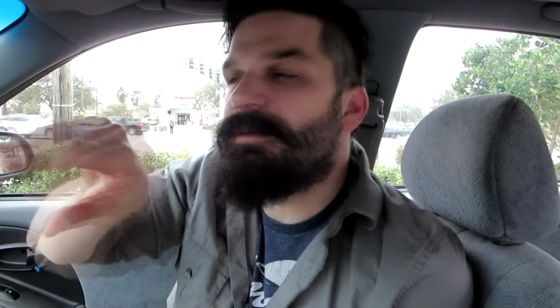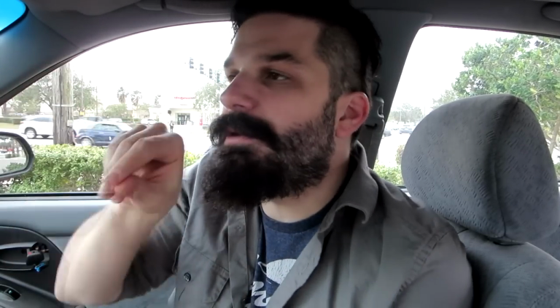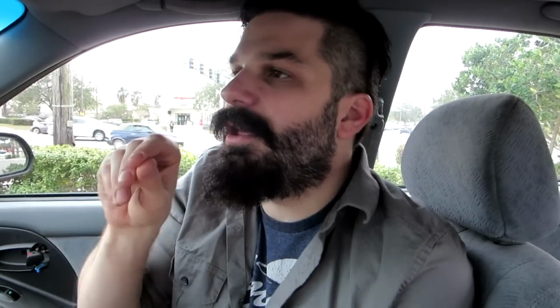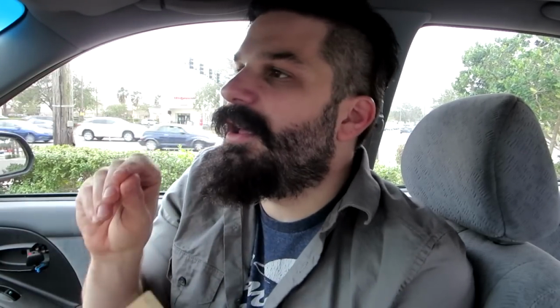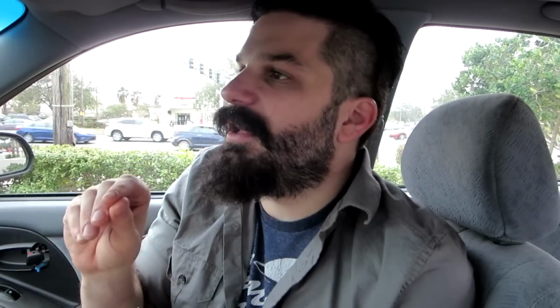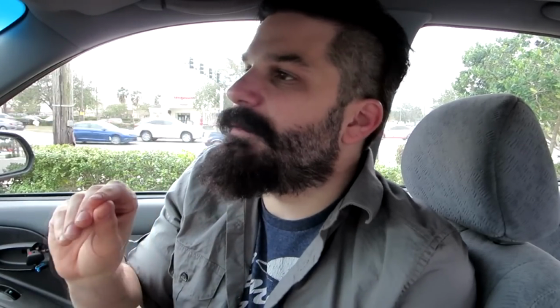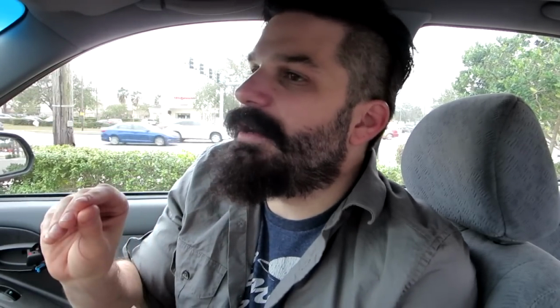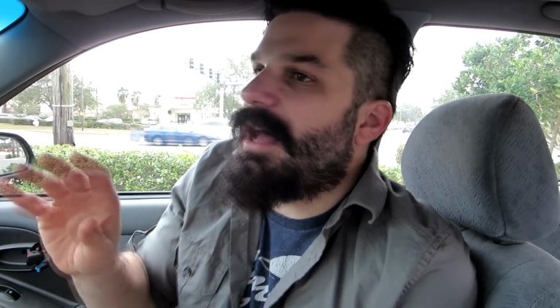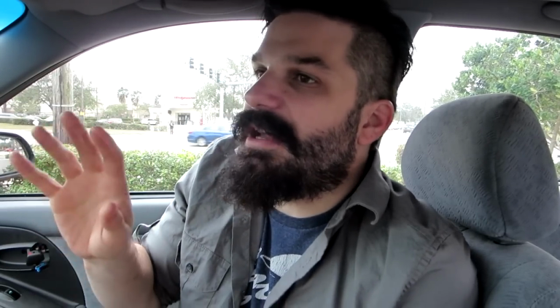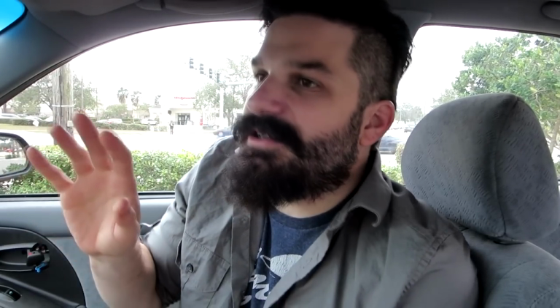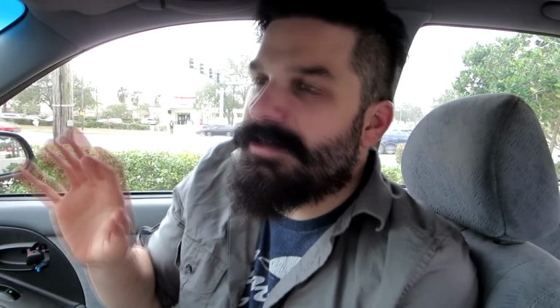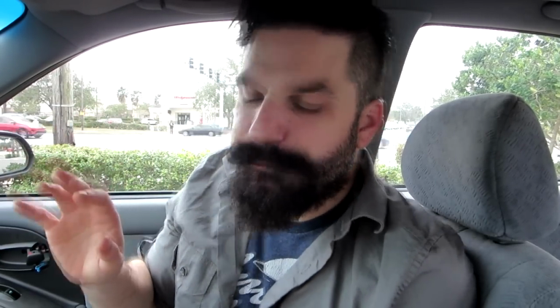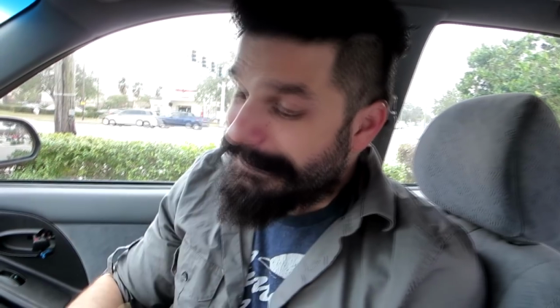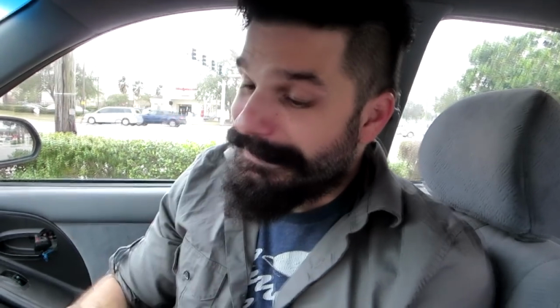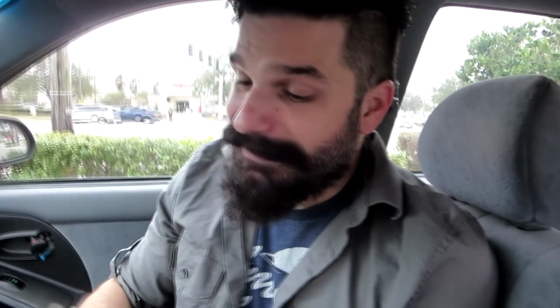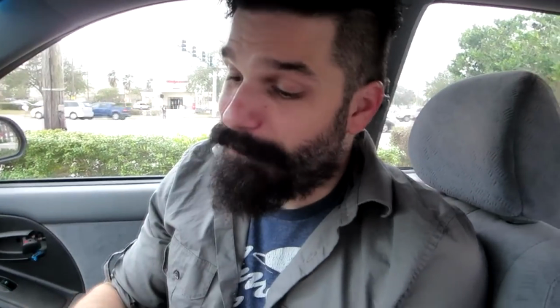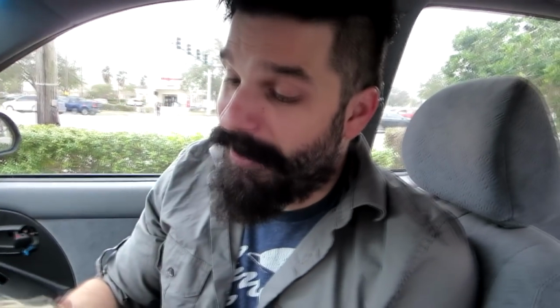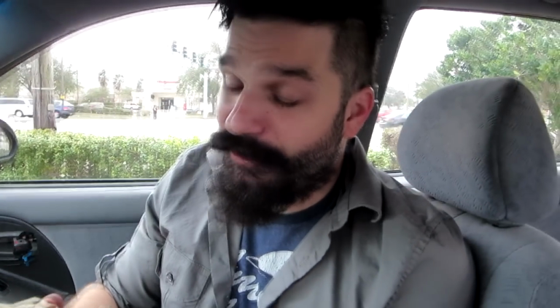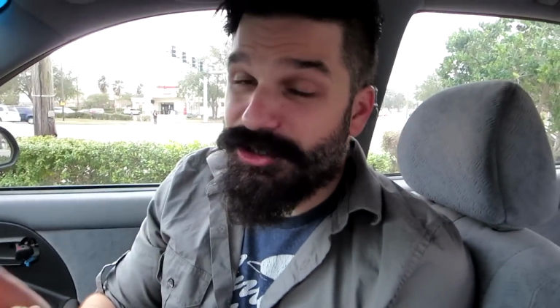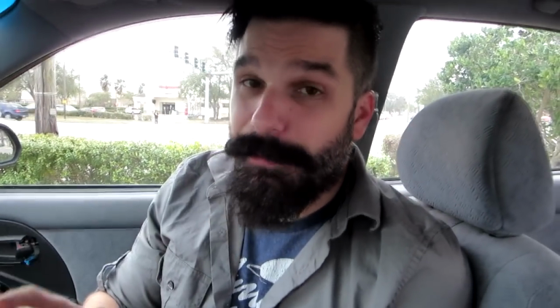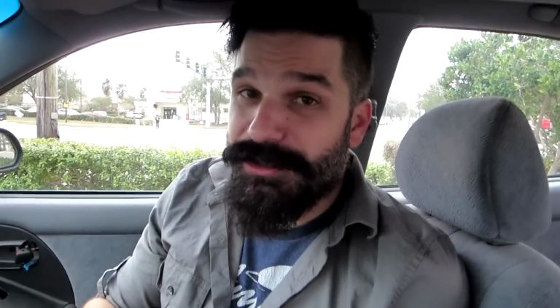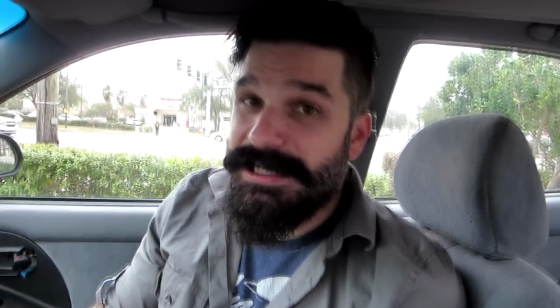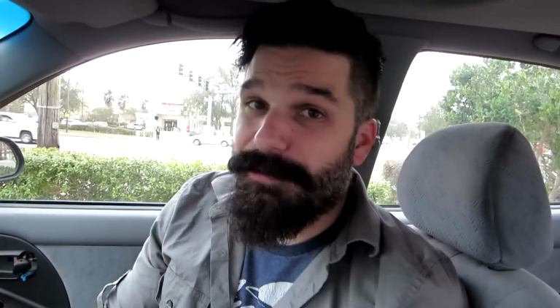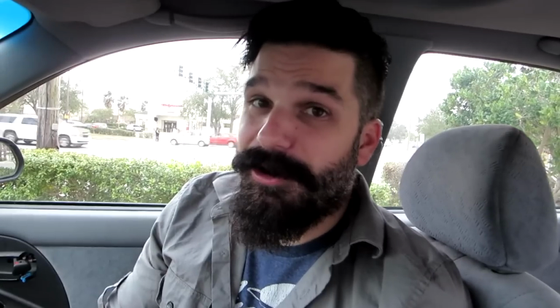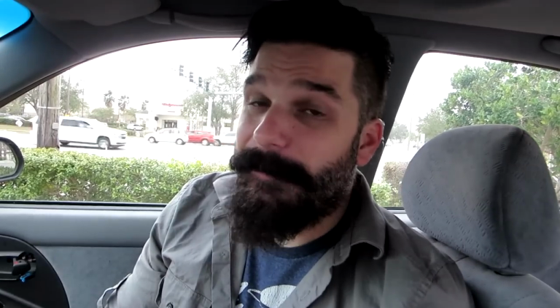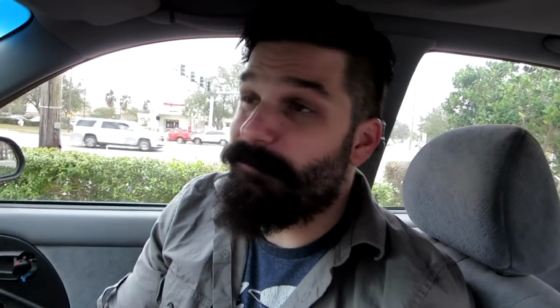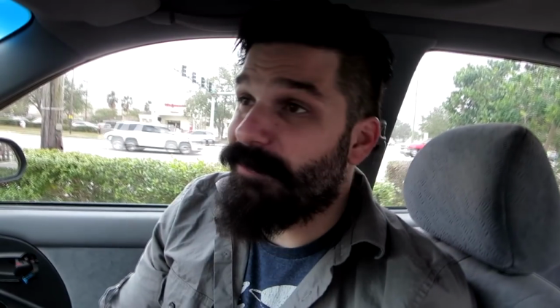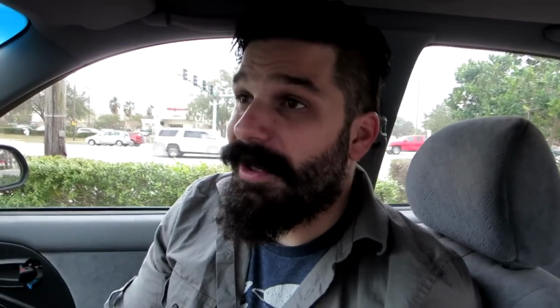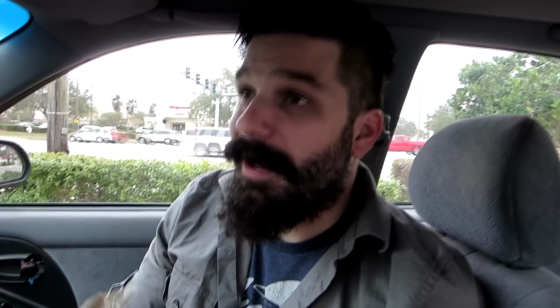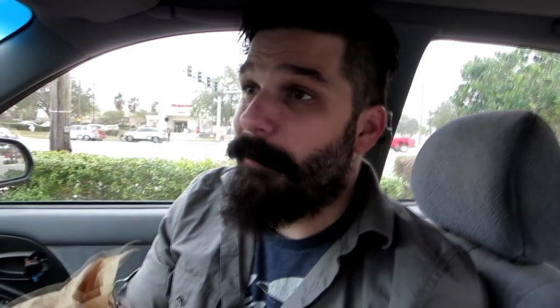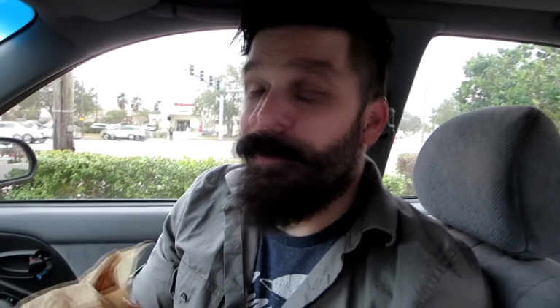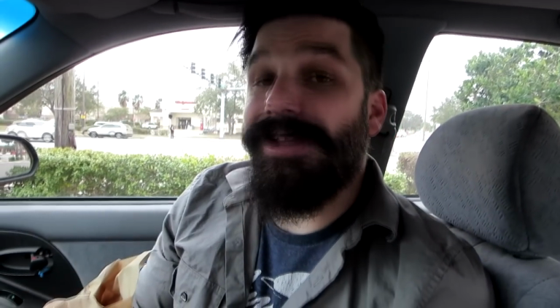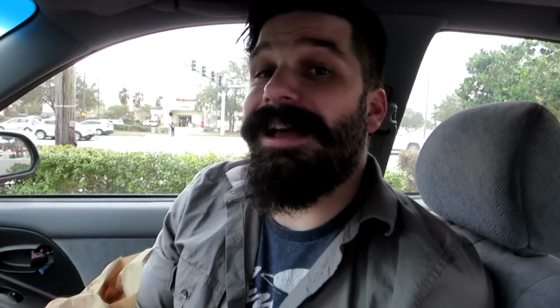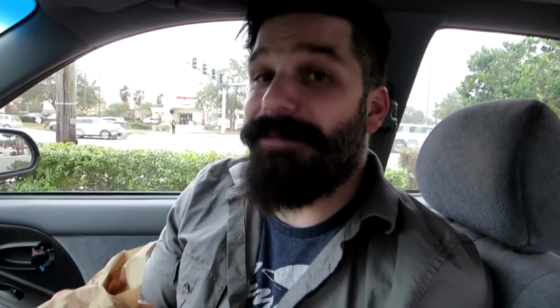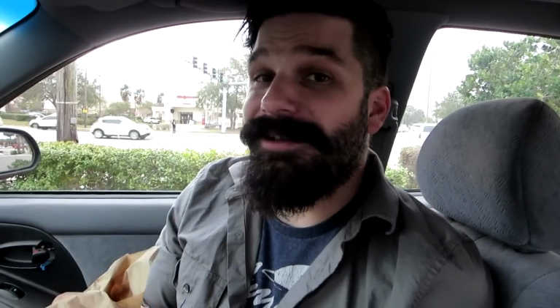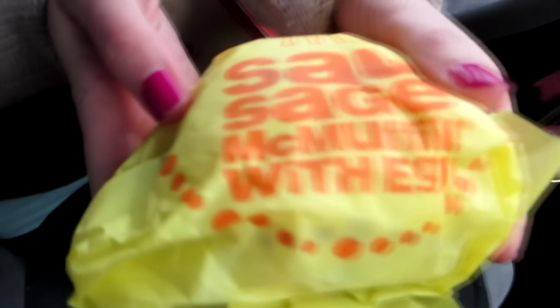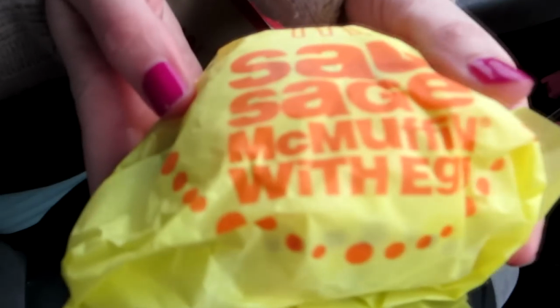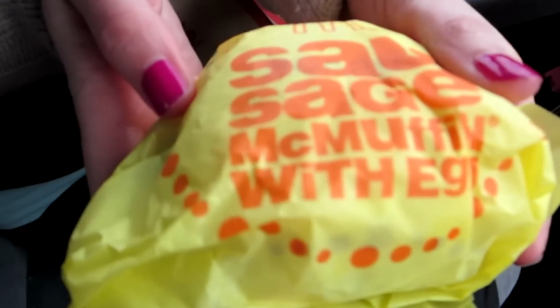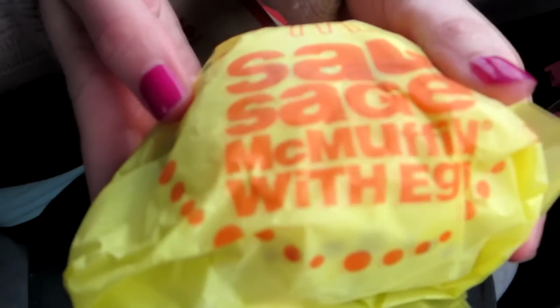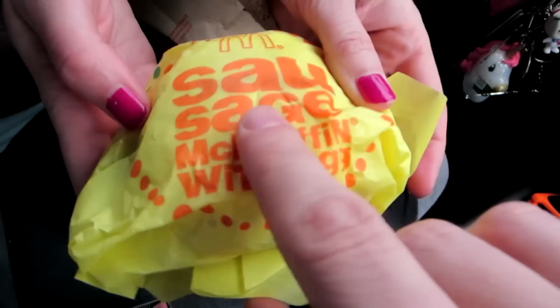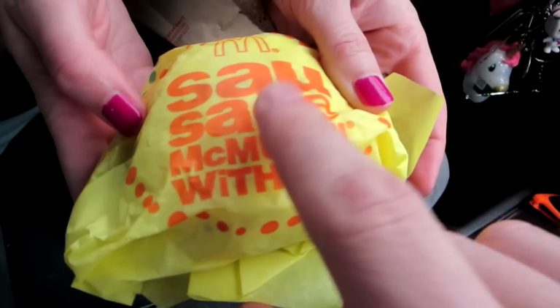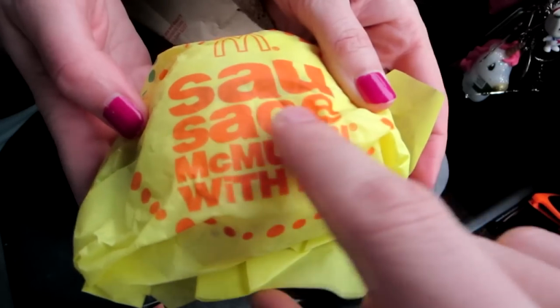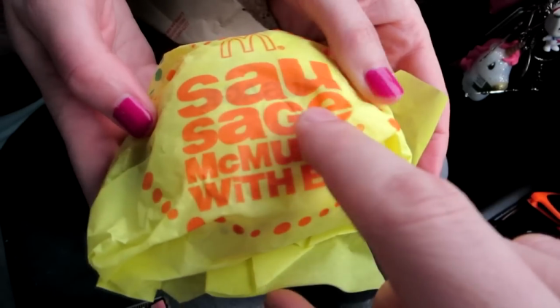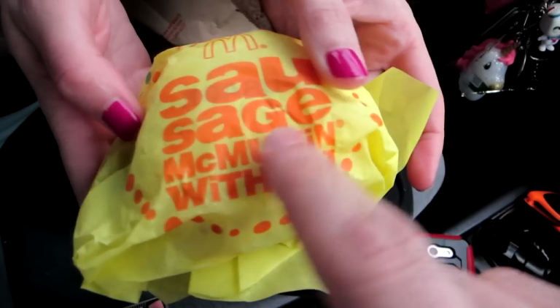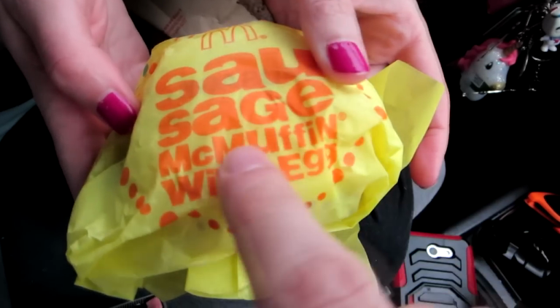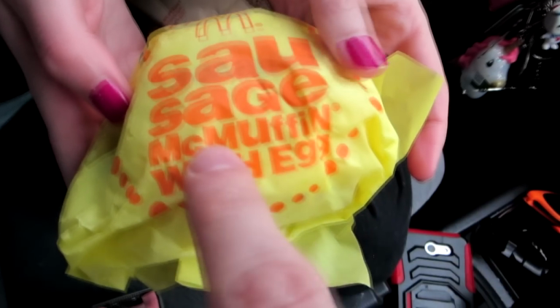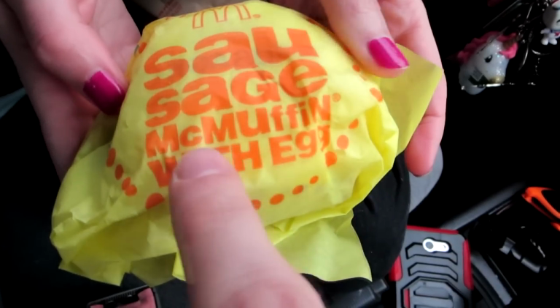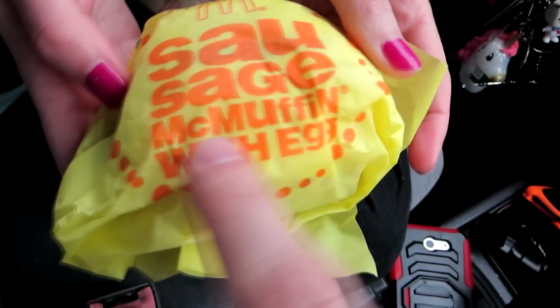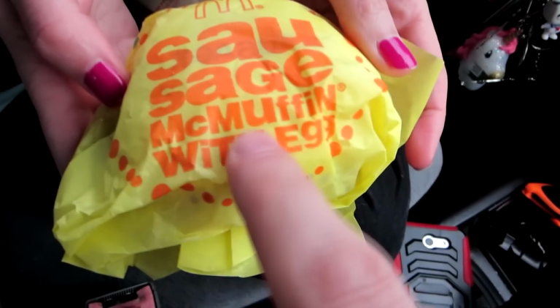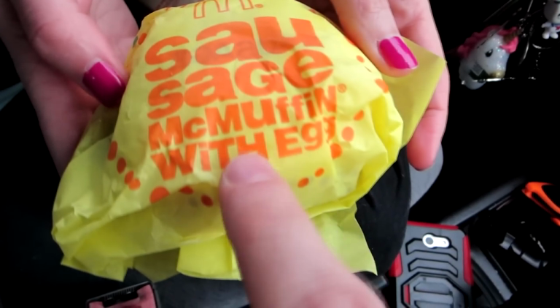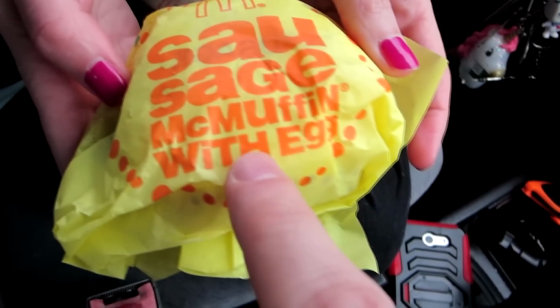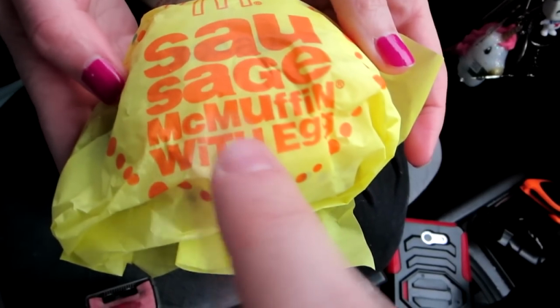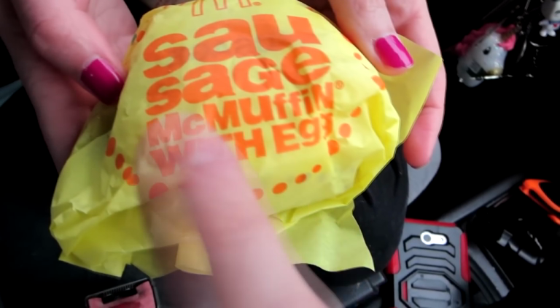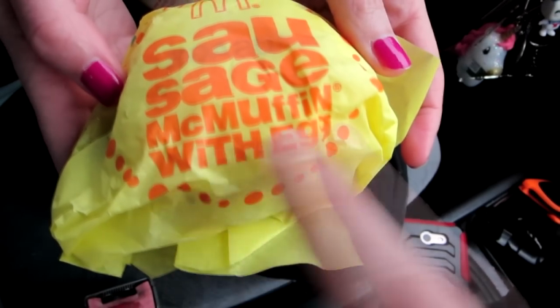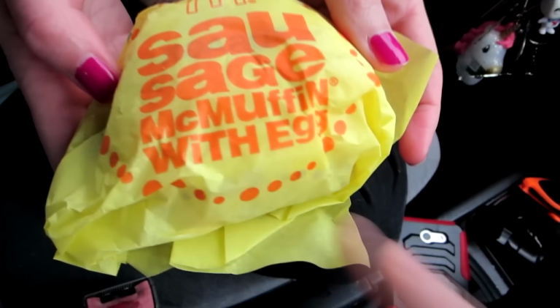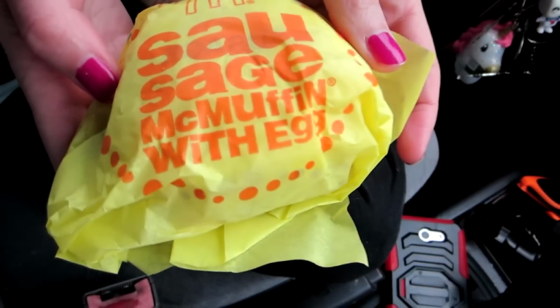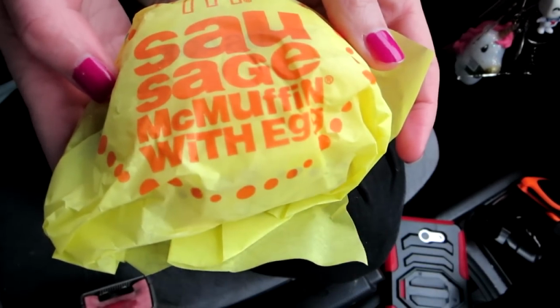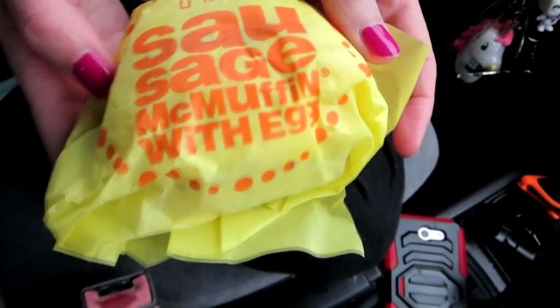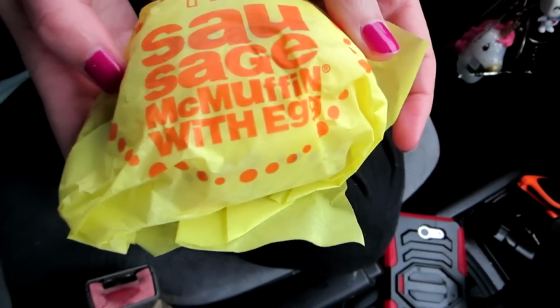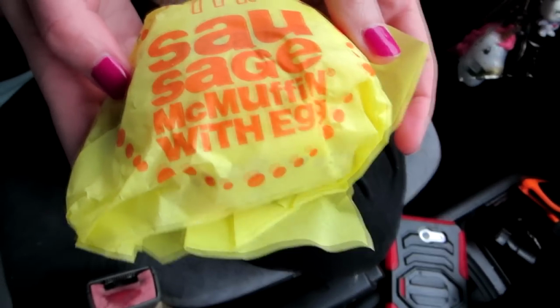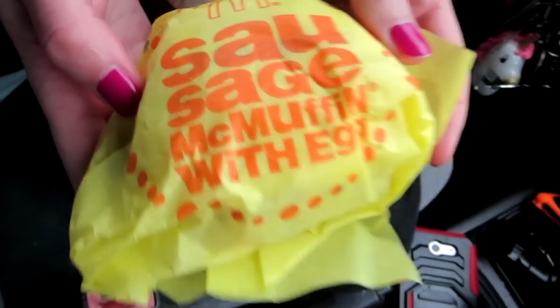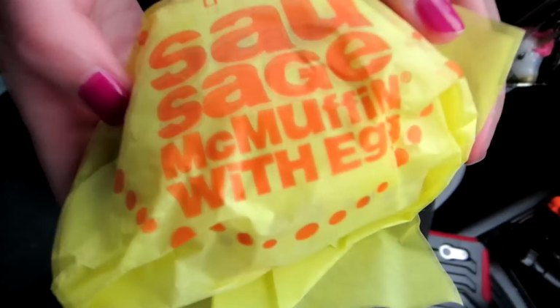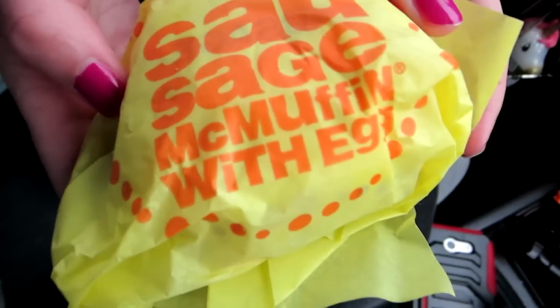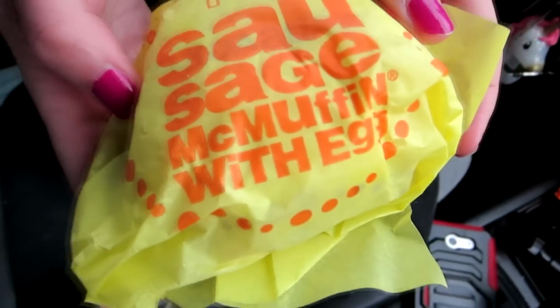It's a melange. My first triple cheeseburger — I'm pretty happy. Next it's a Sausage McMuffin with egg.